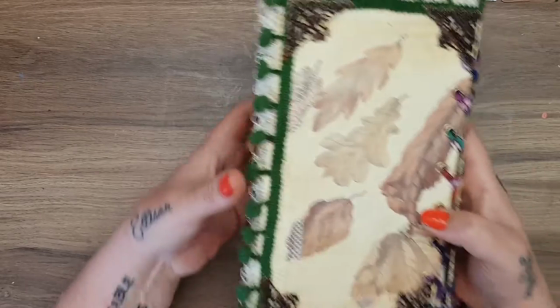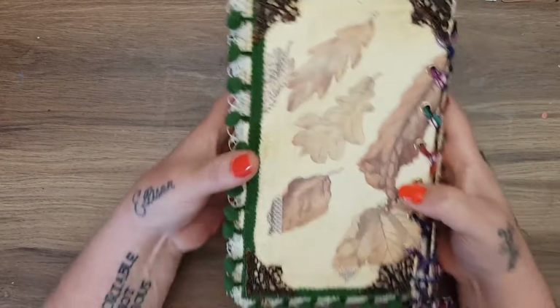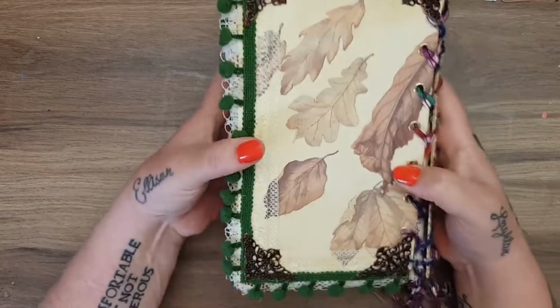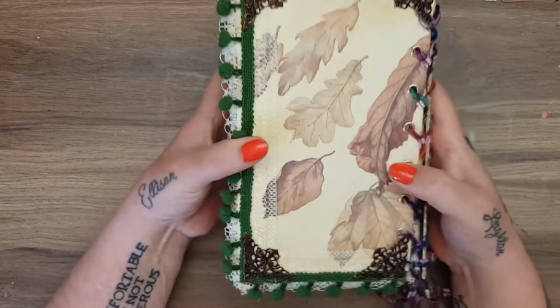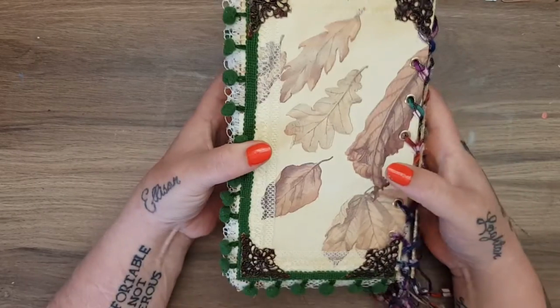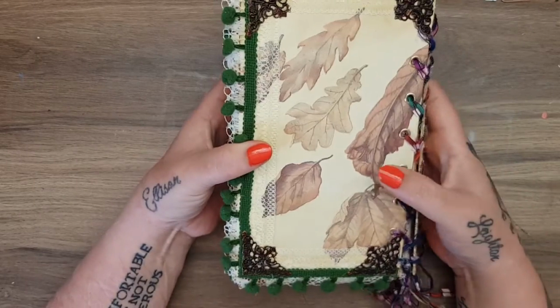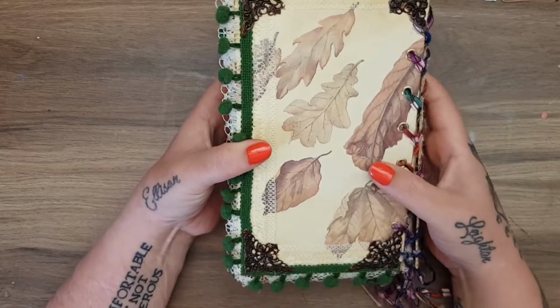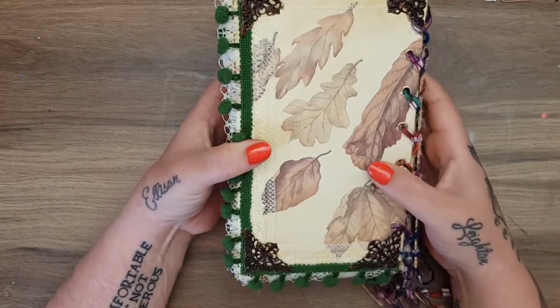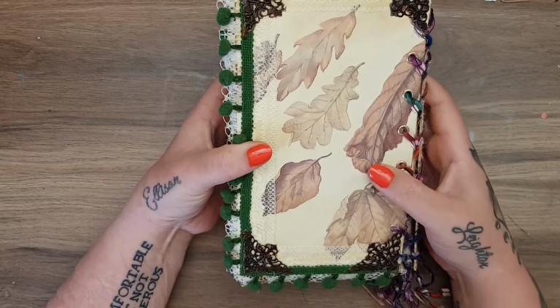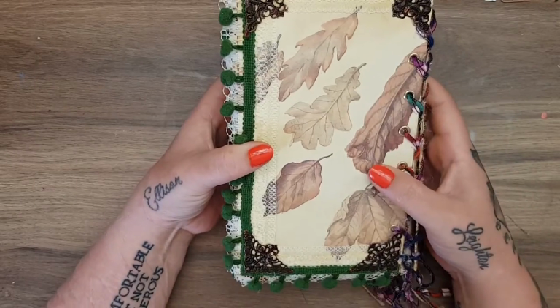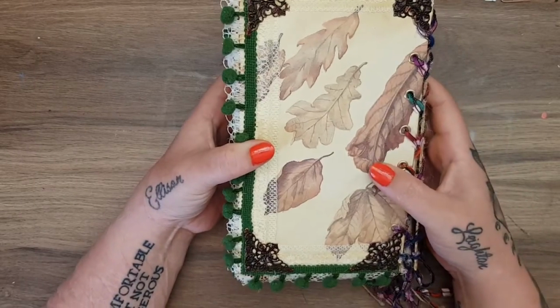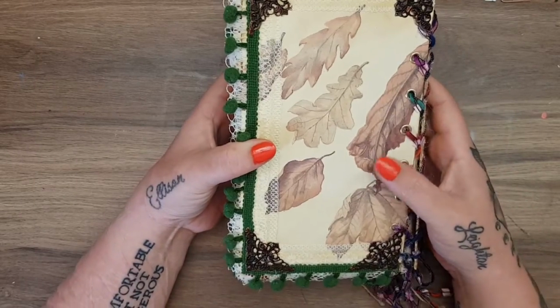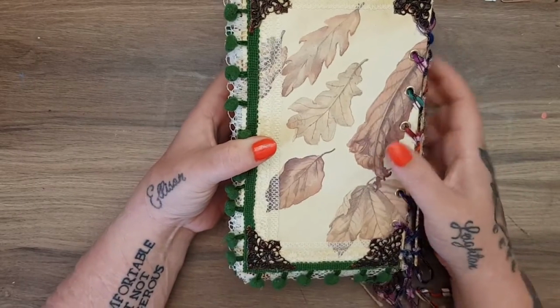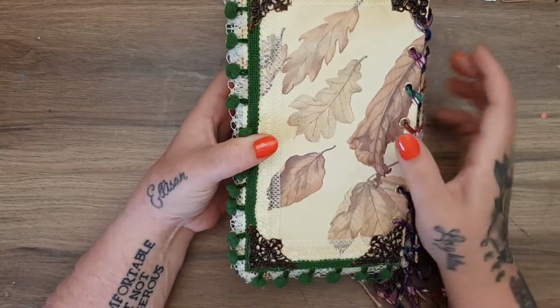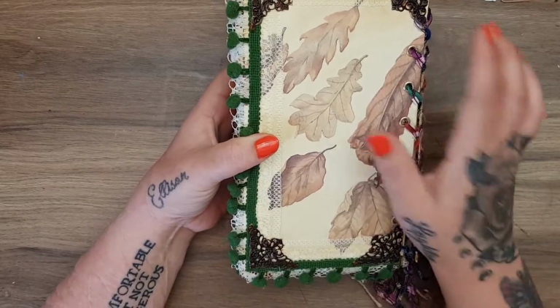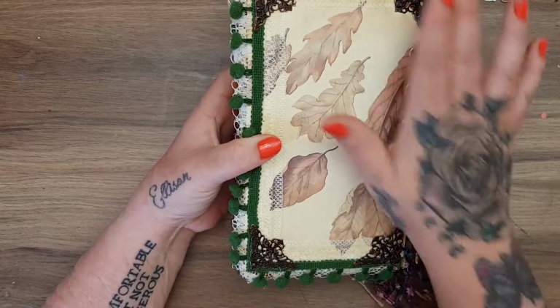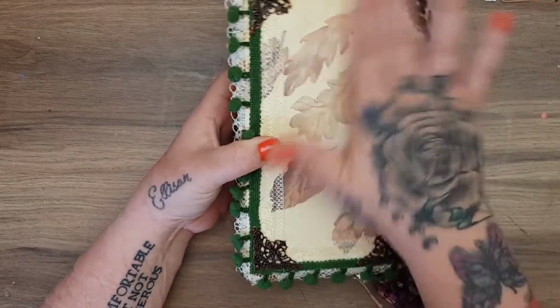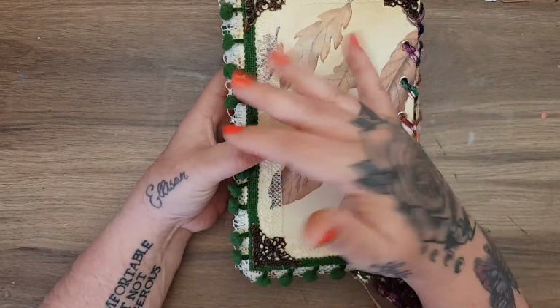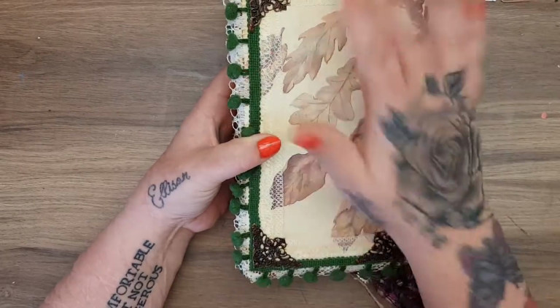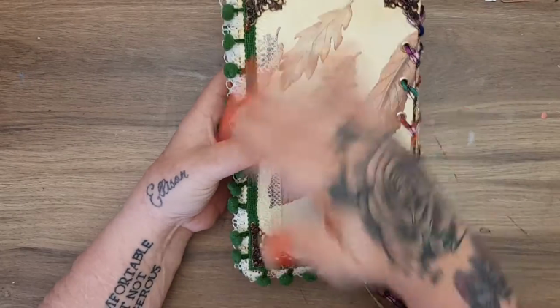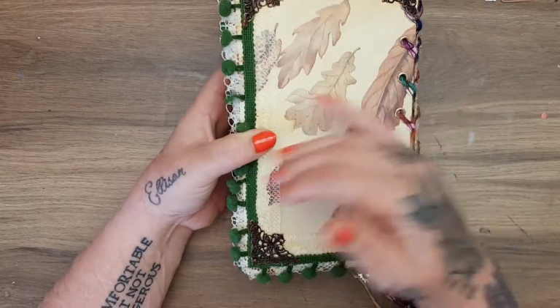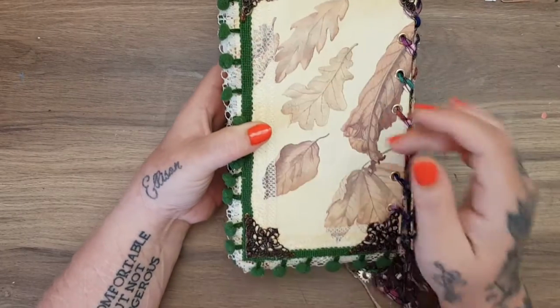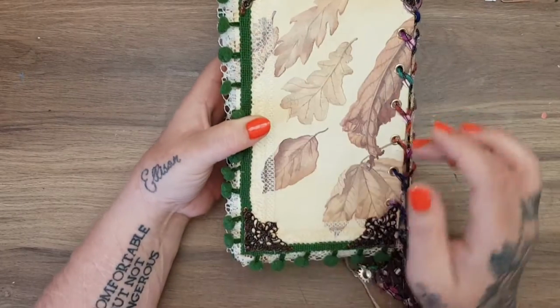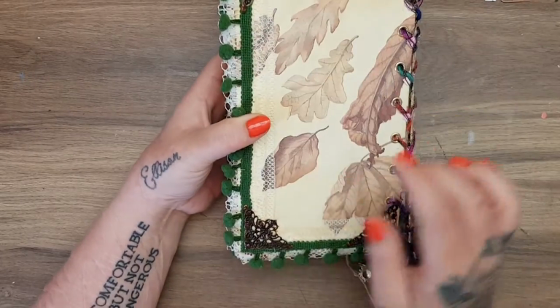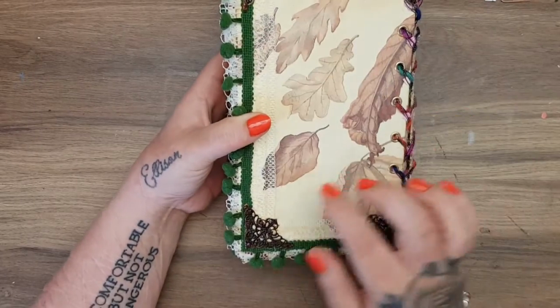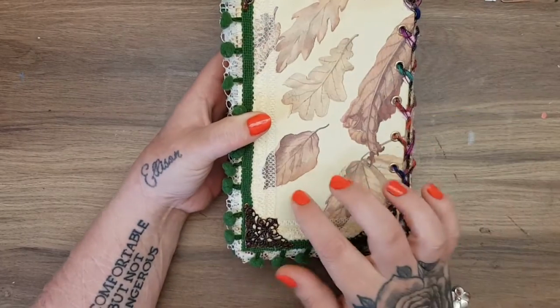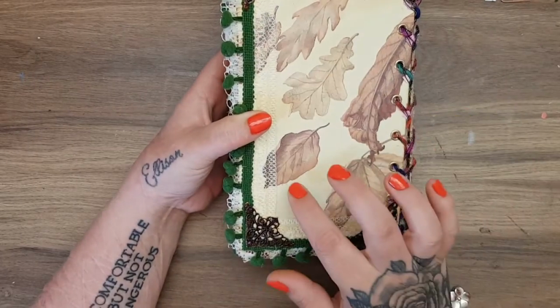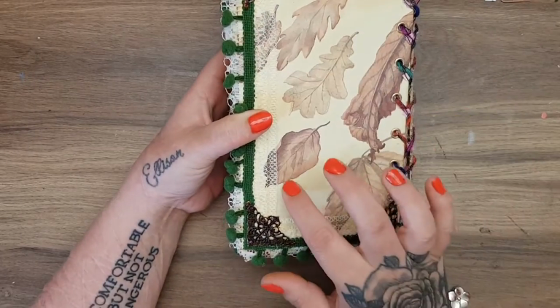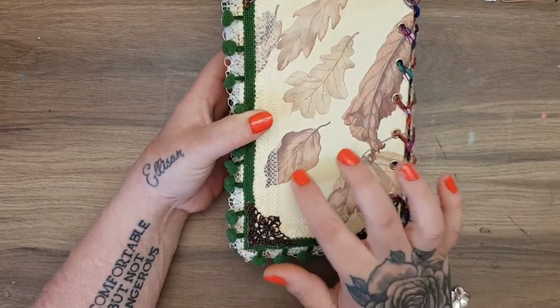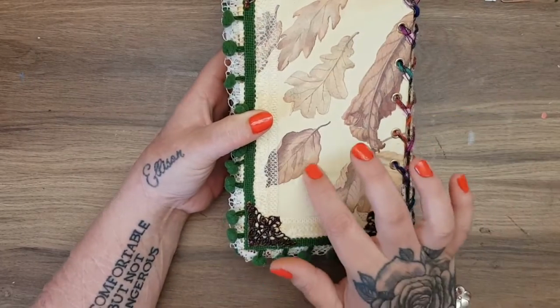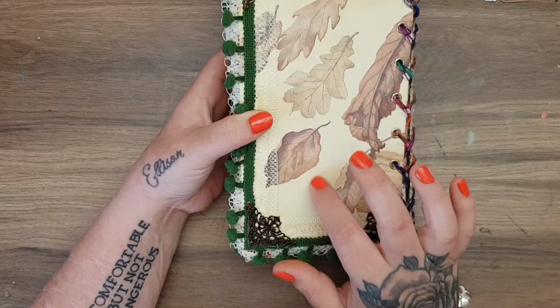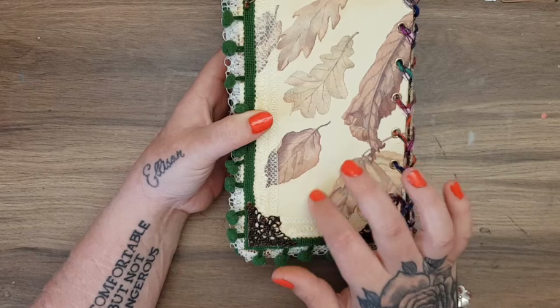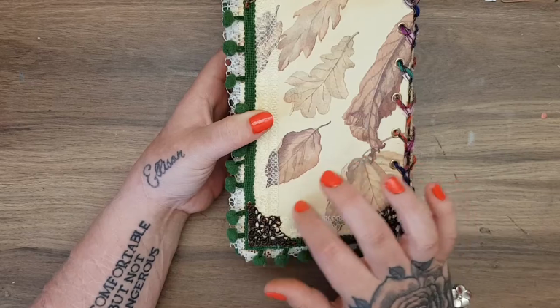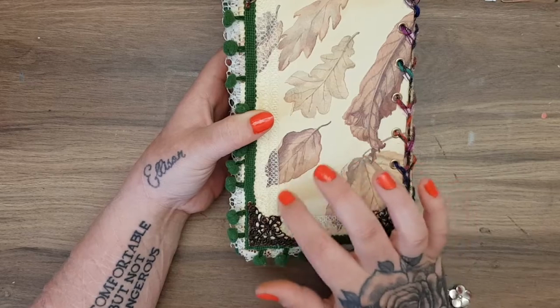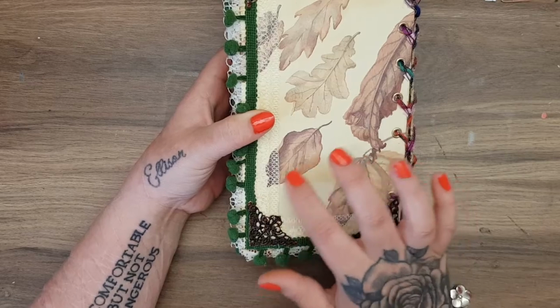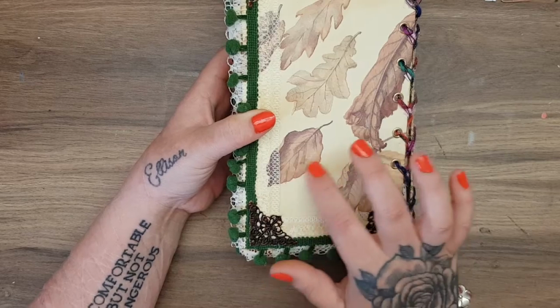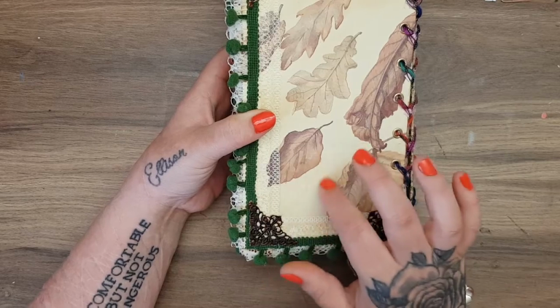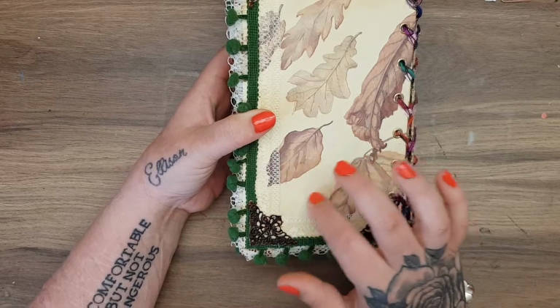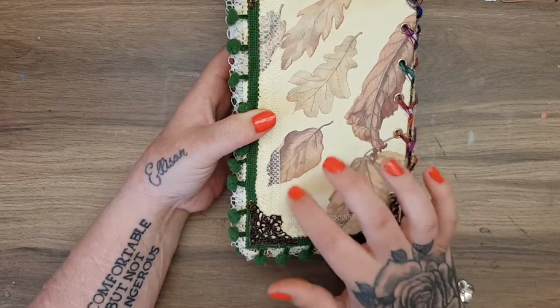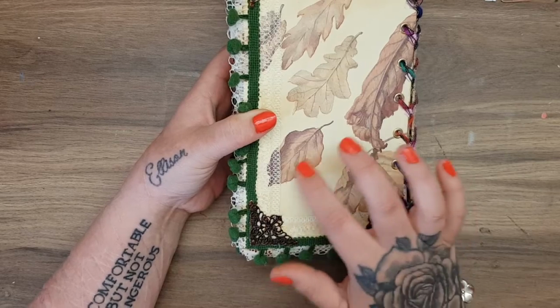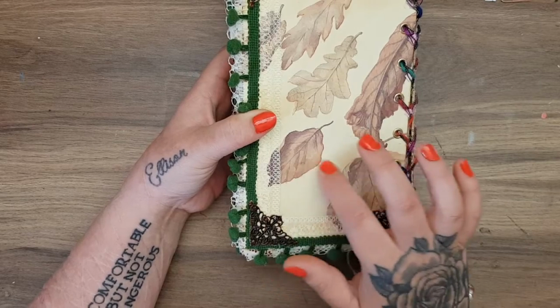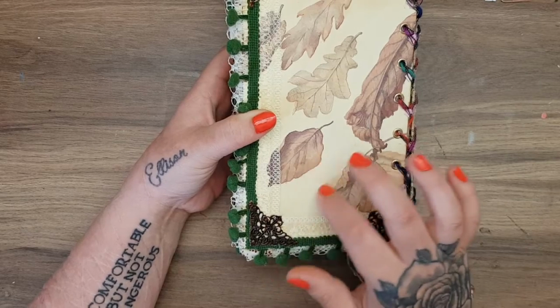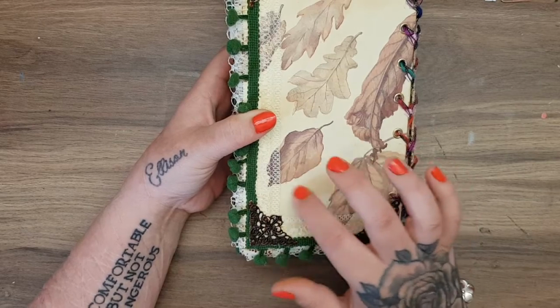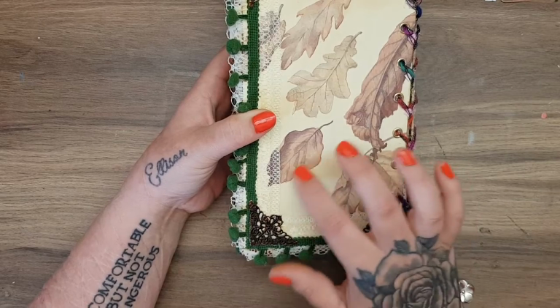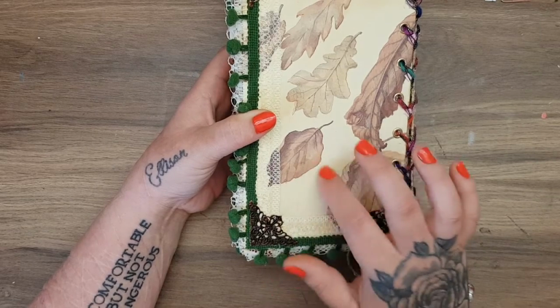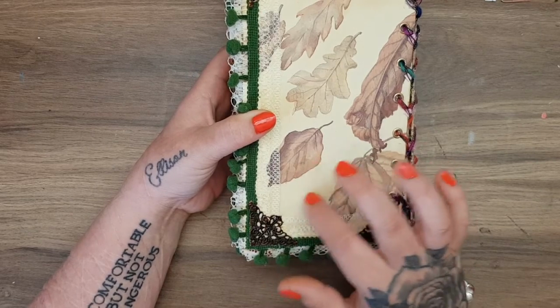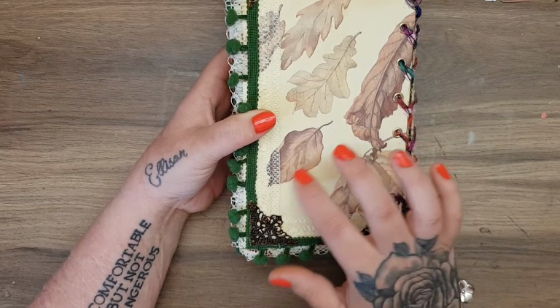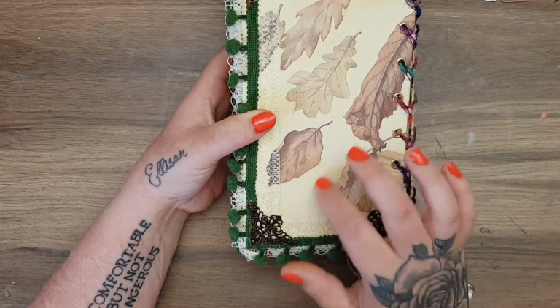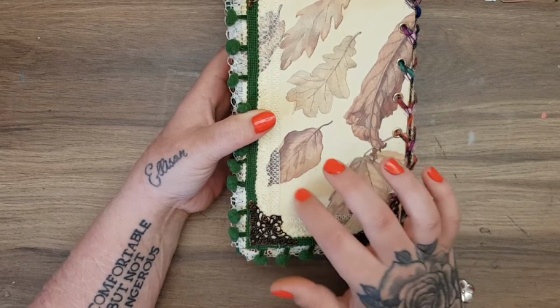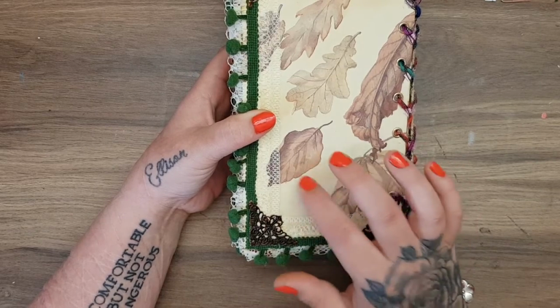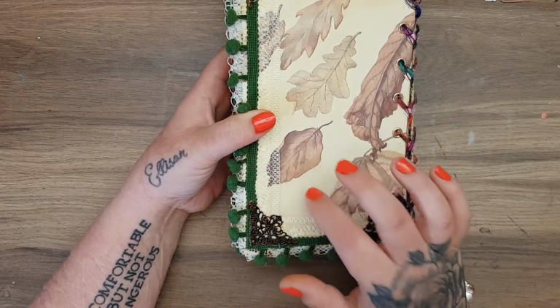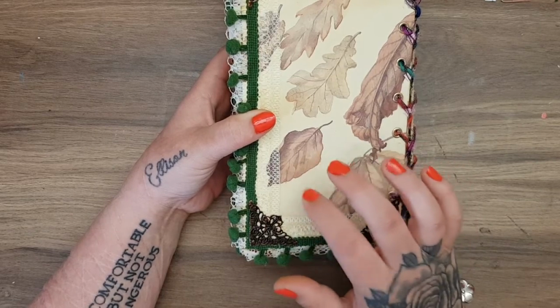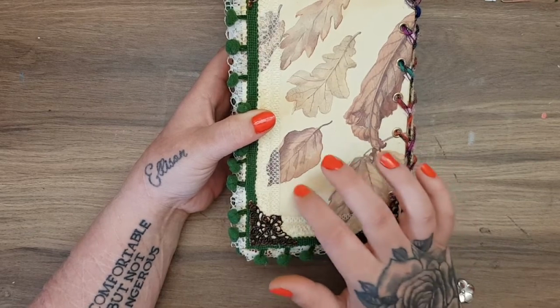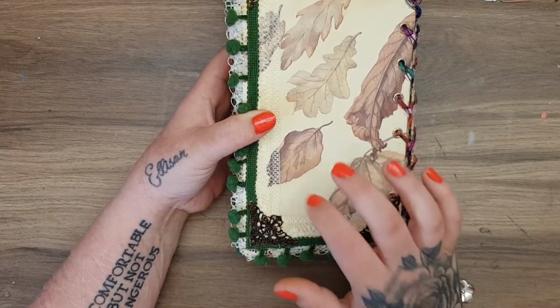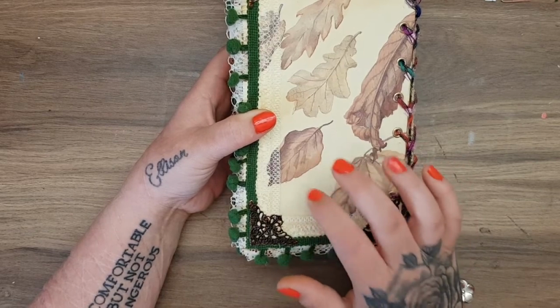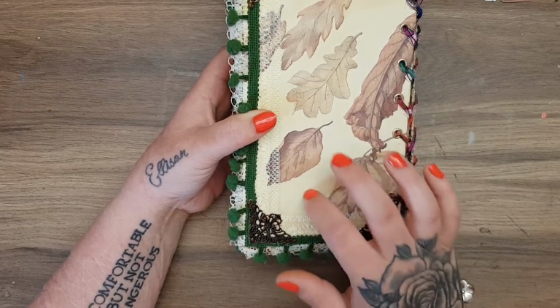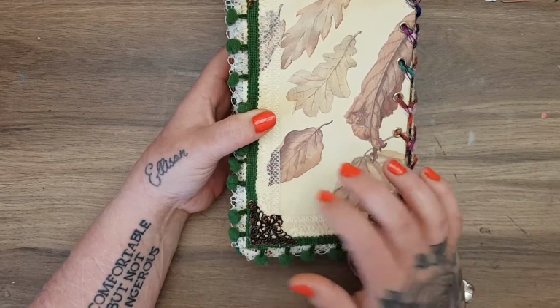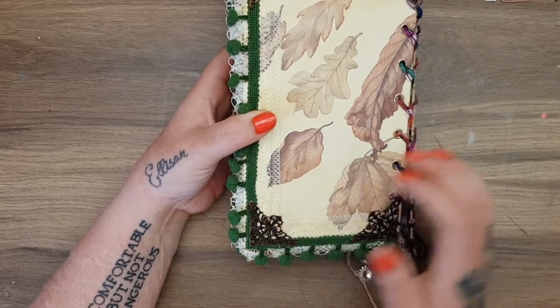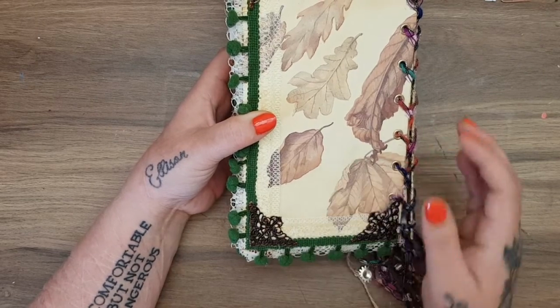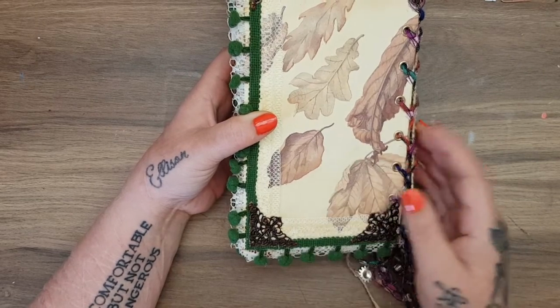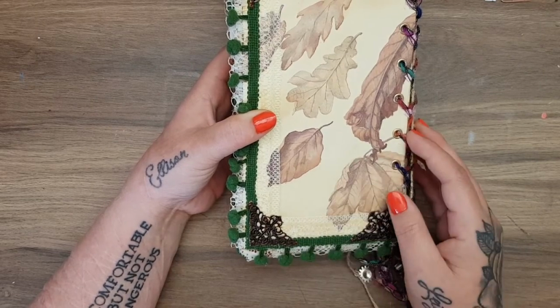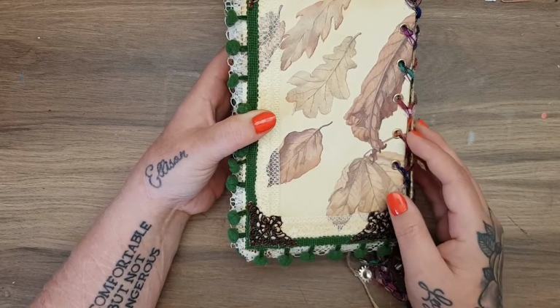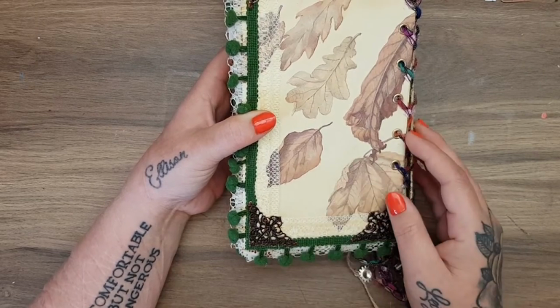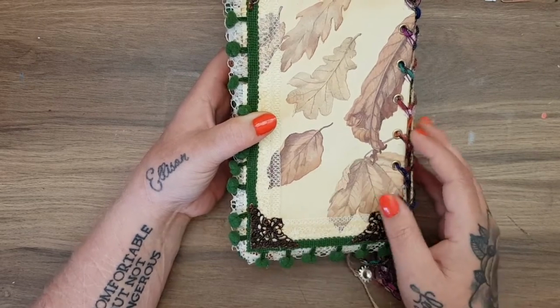The spine is also Edith Holden and has the pom-pom trim on it too. The back is Edith Holden as well — all I have to do is add on my little maker stamp seal and then that's it.